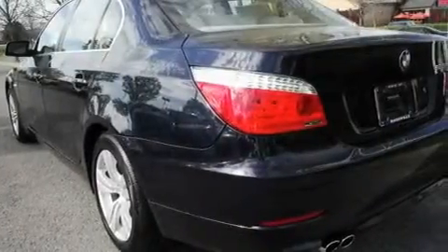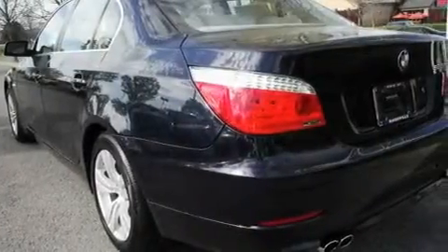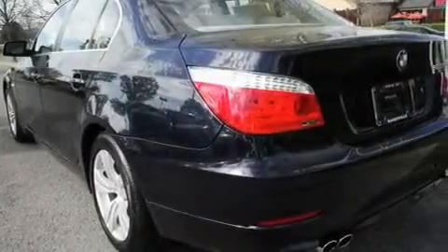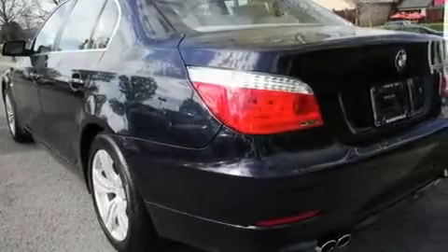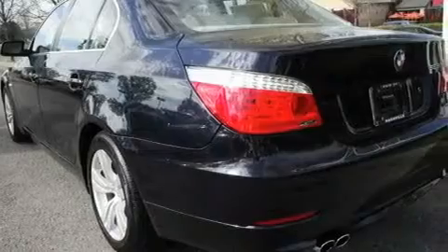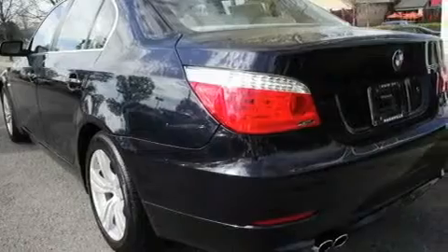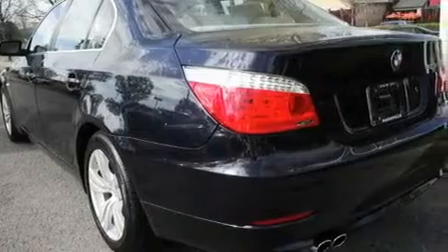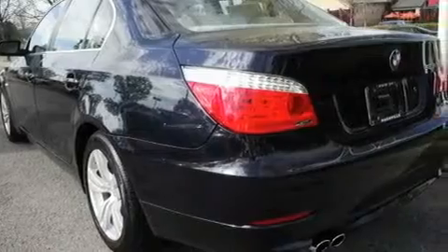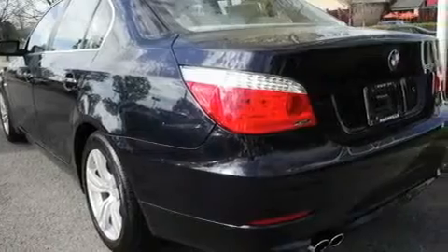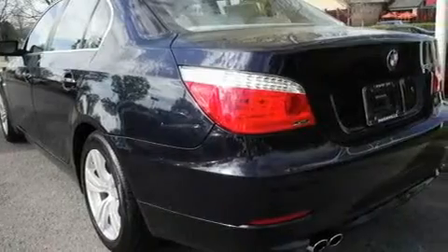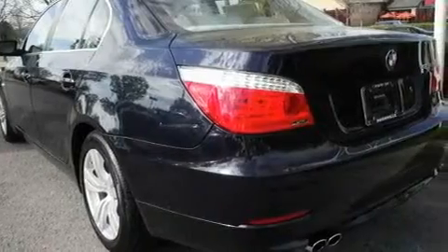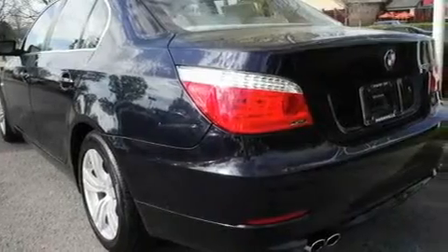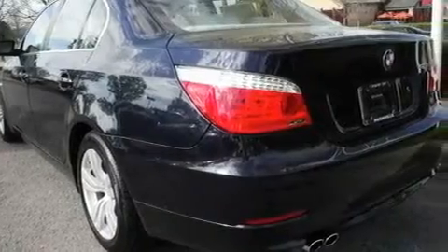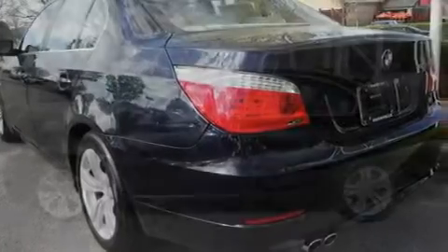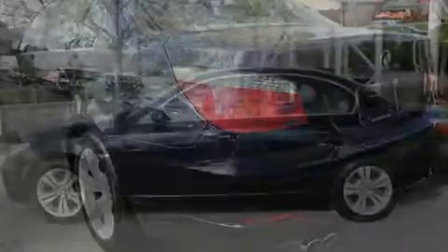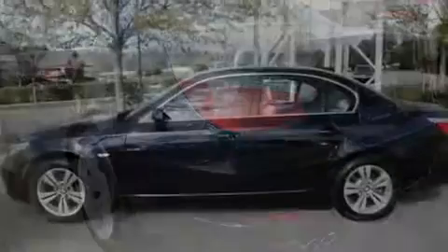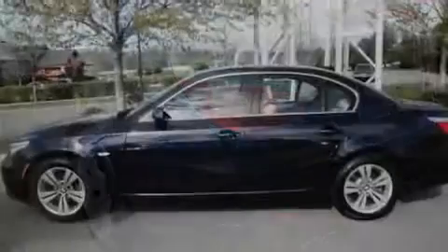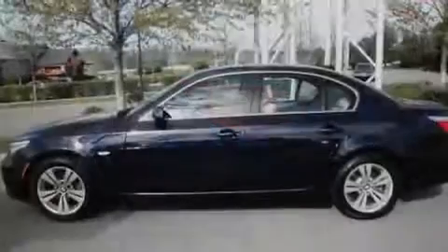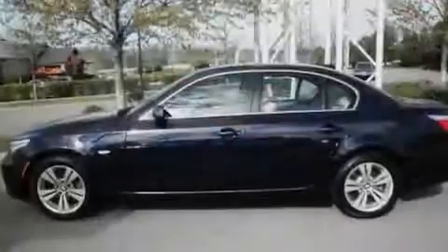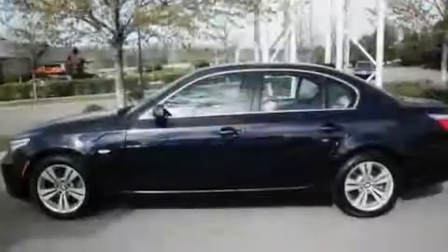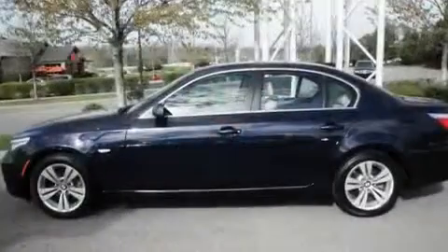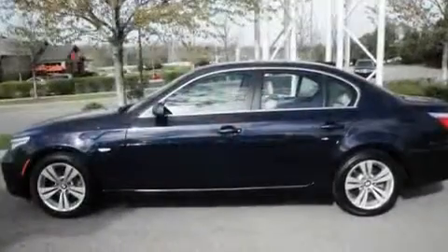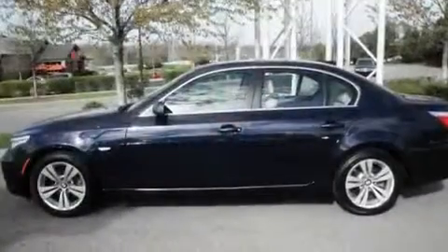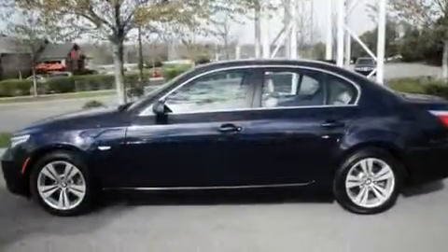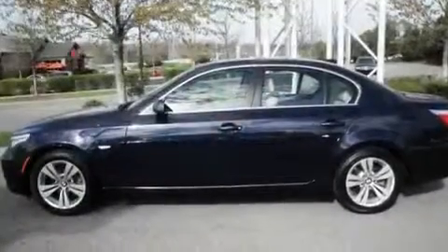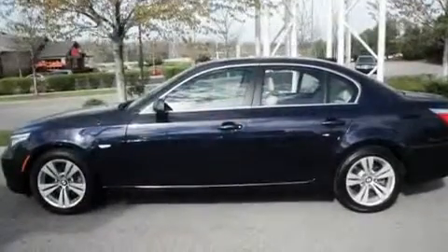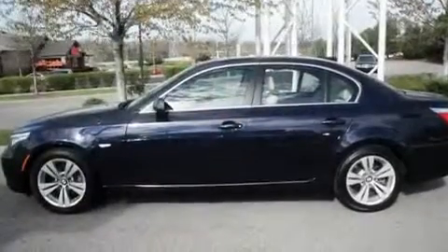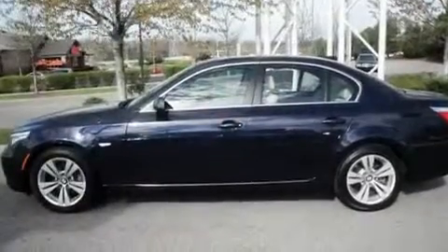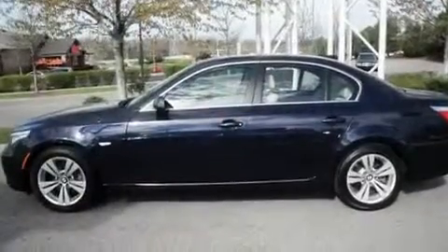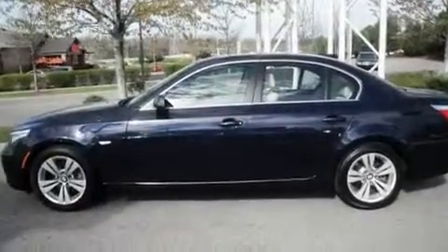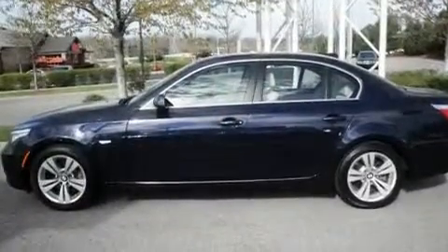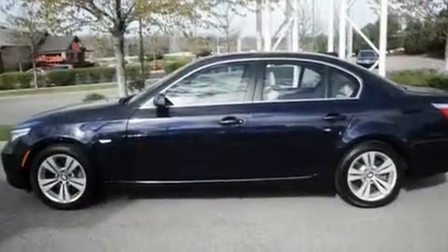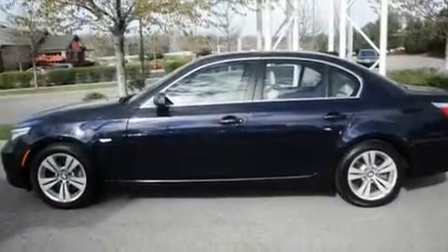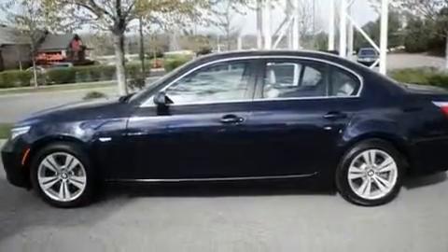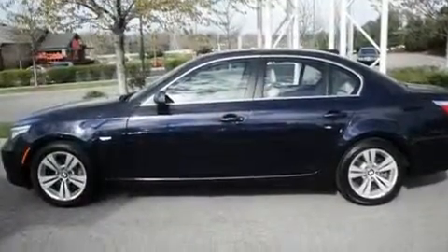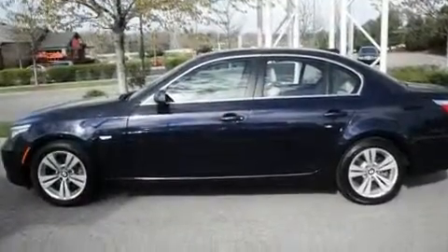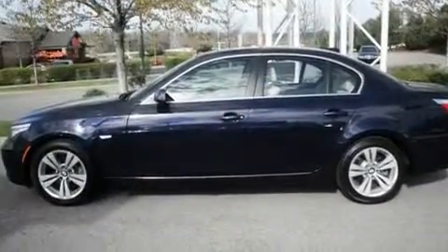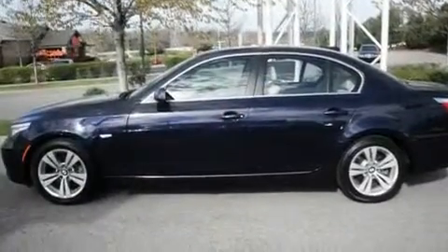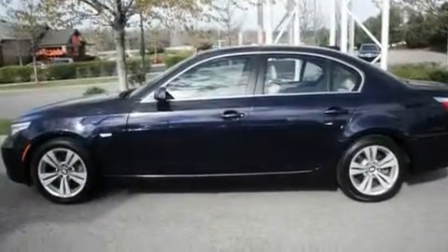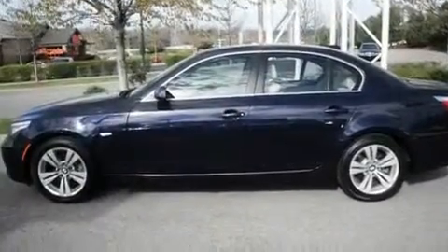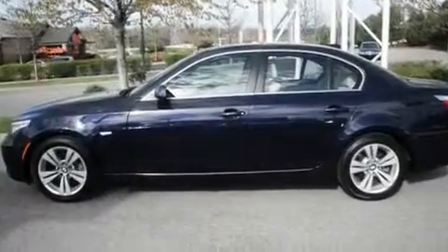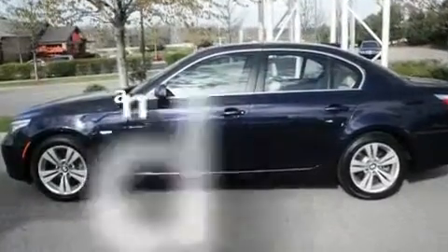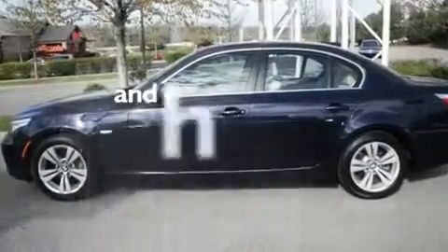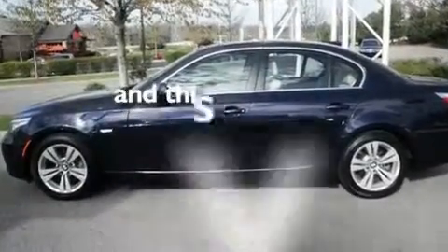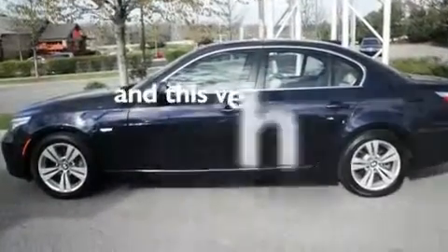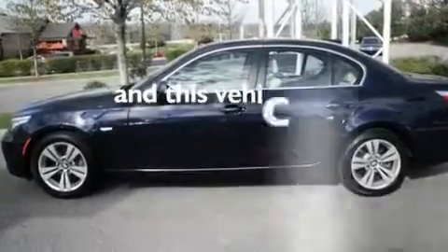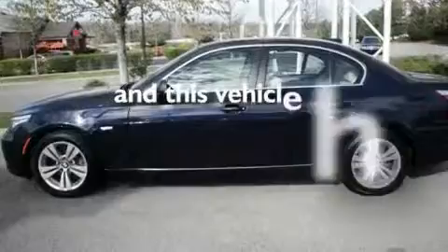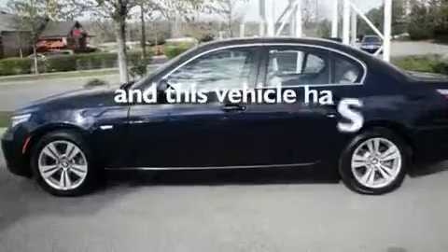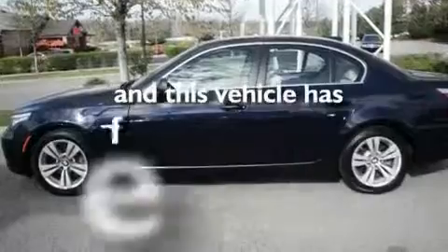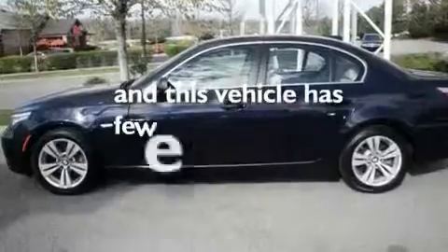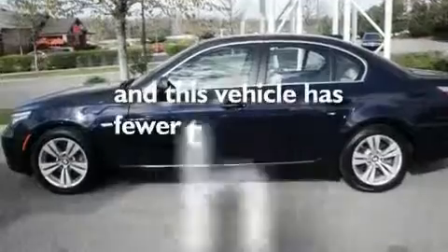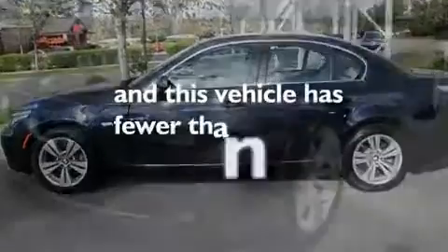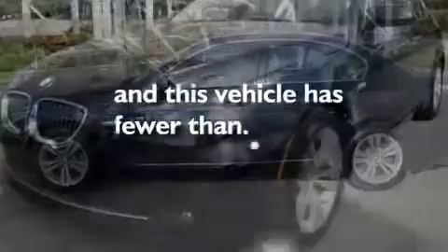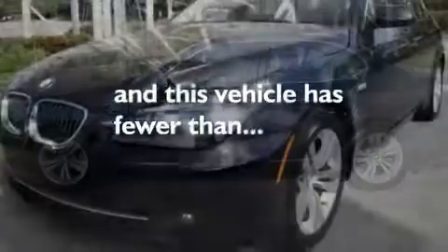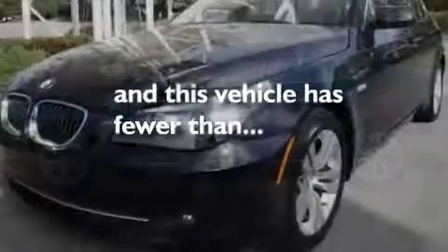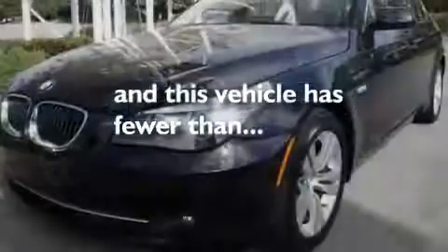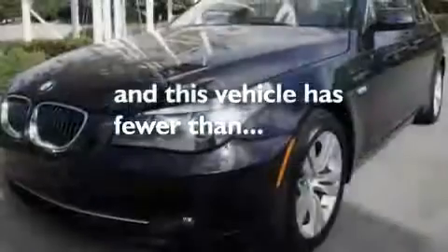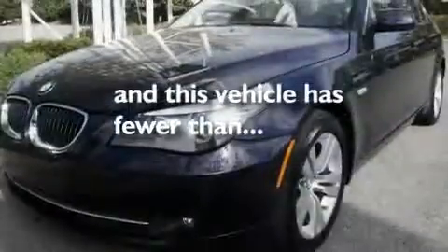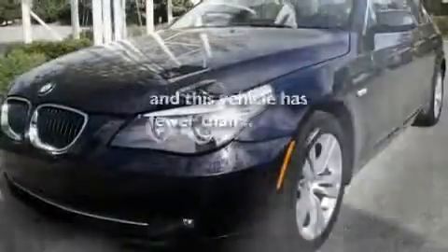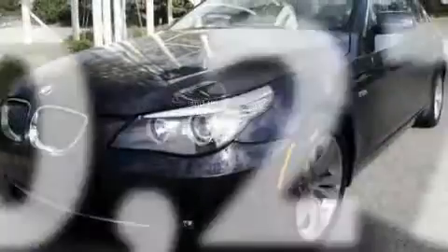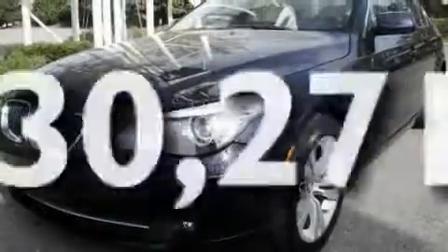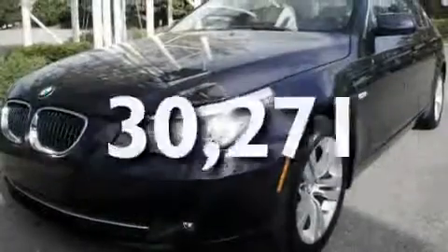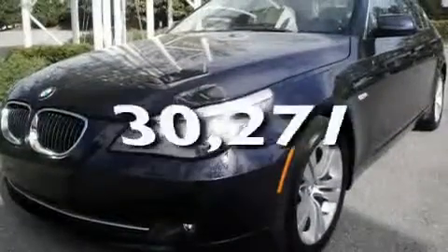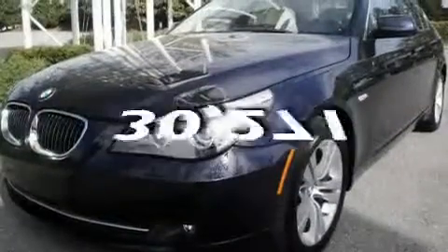Additional features include a passenger side vanity mirror, a low tire pressure indicator, heated seats, and this vehicle has fewer than 31,000 miles on the odometer.